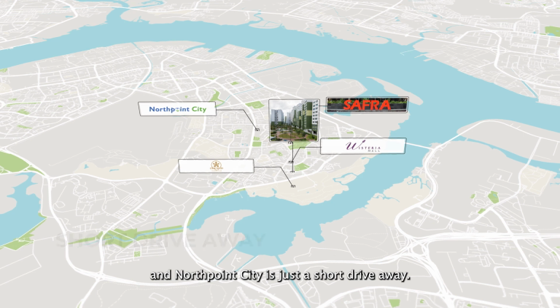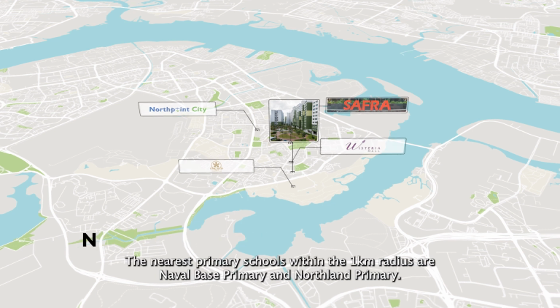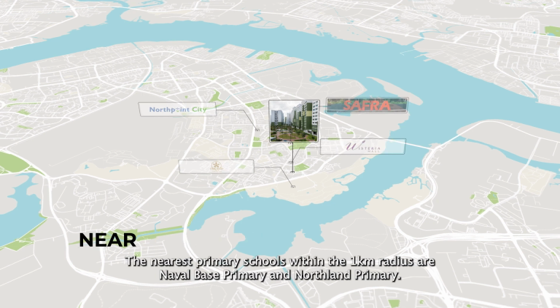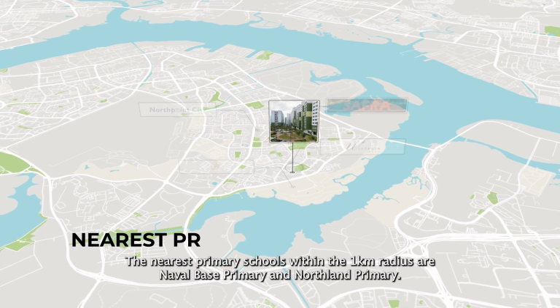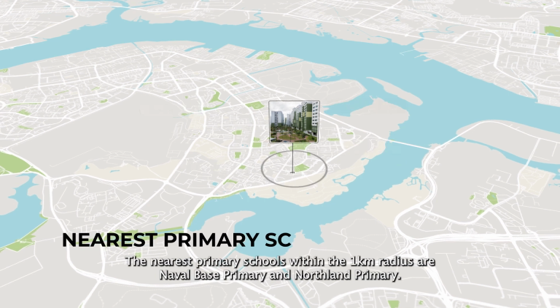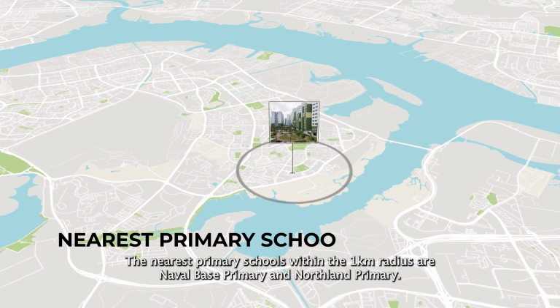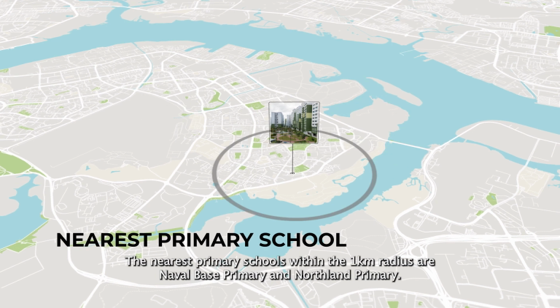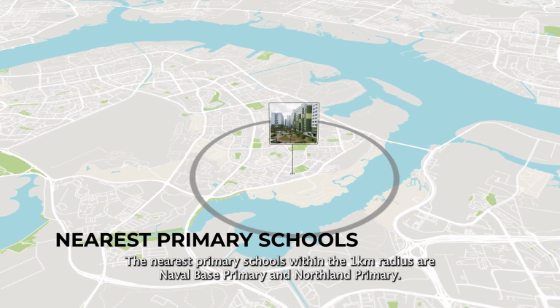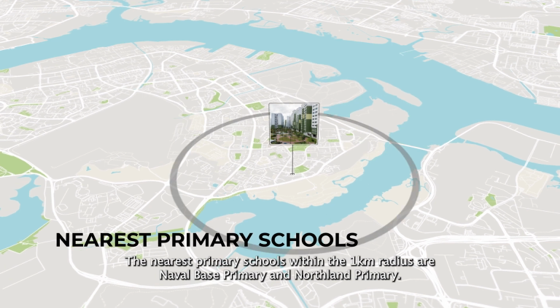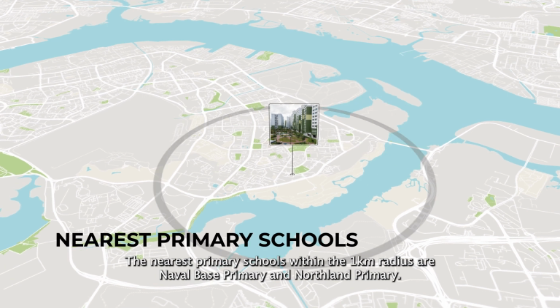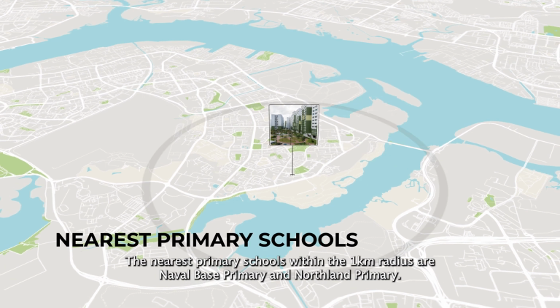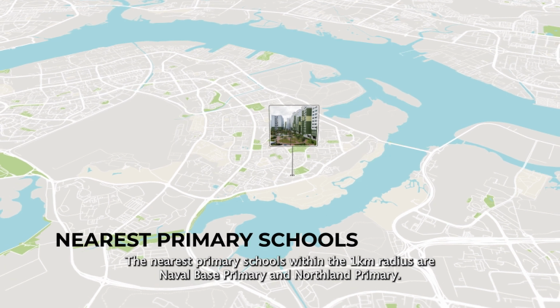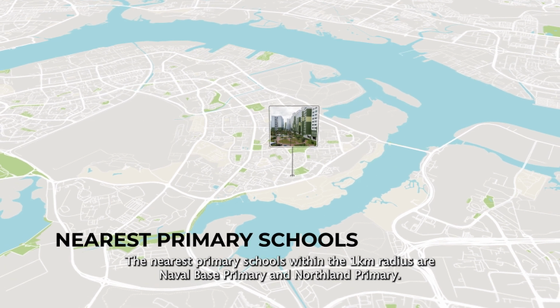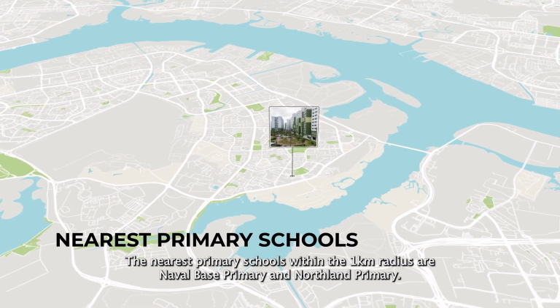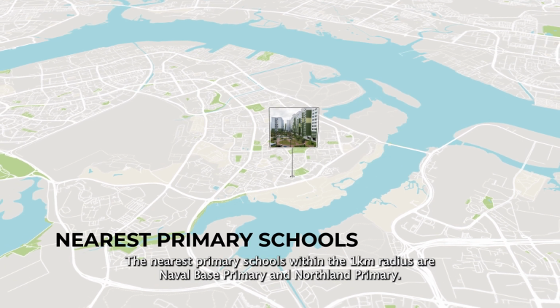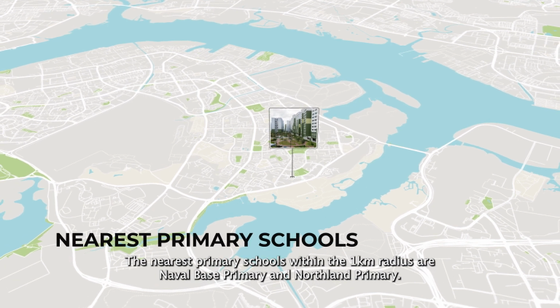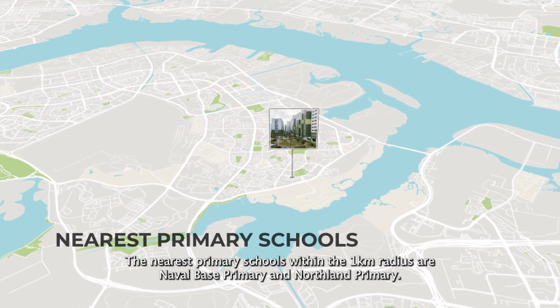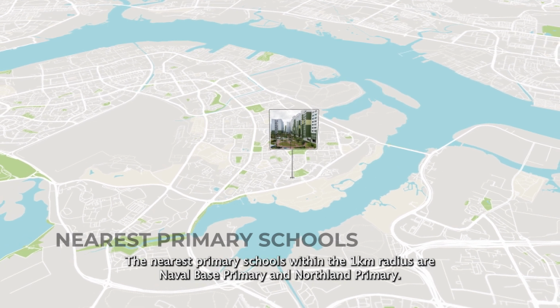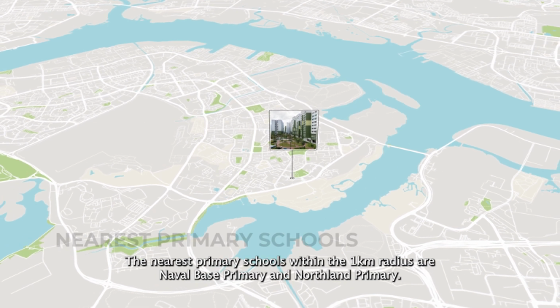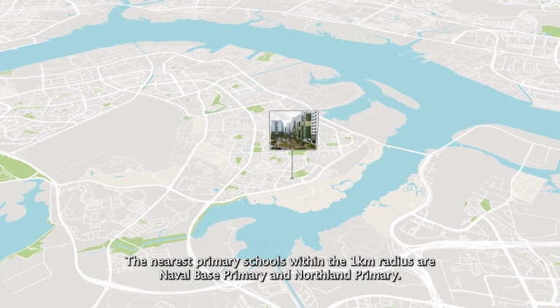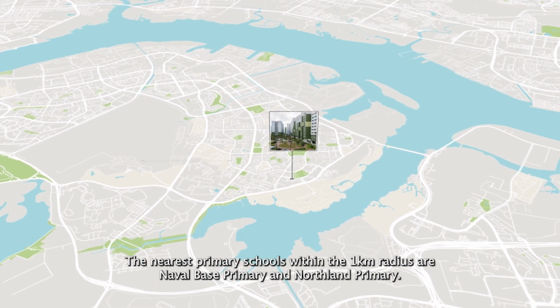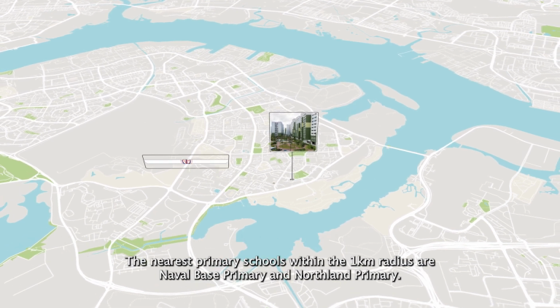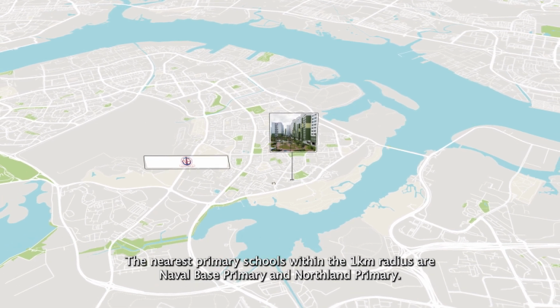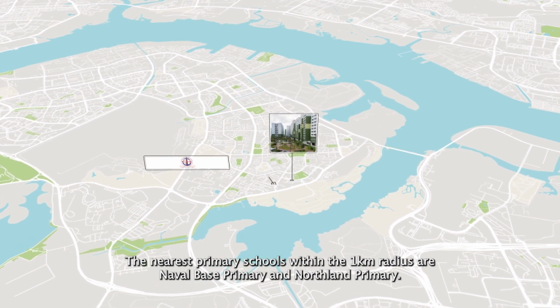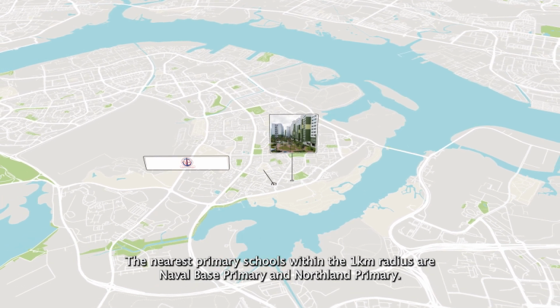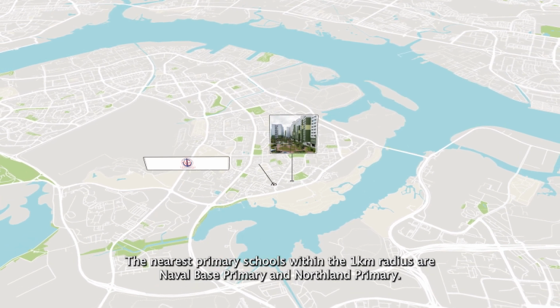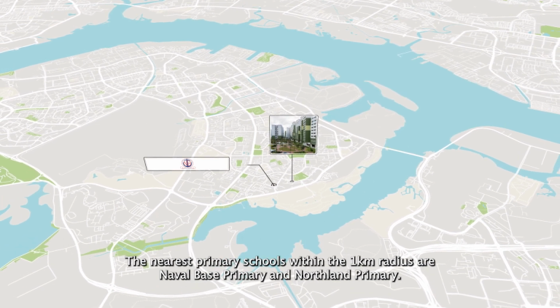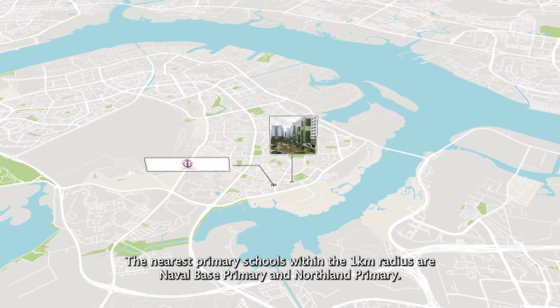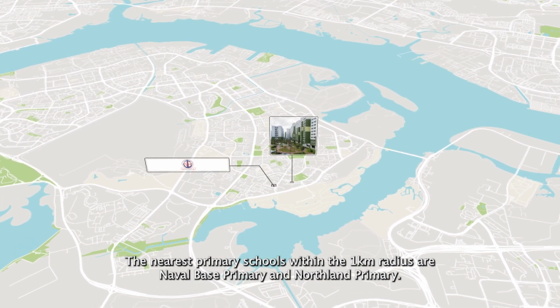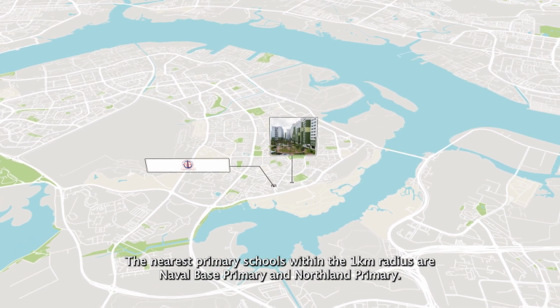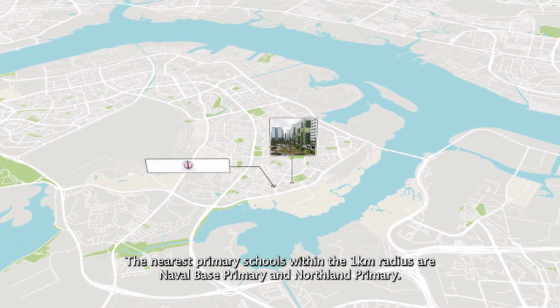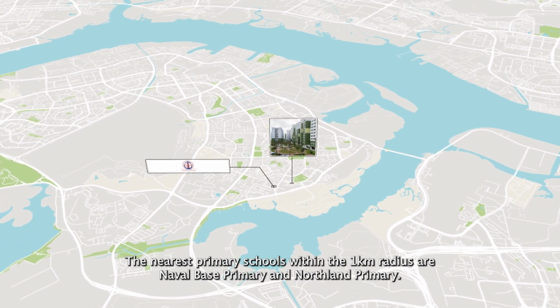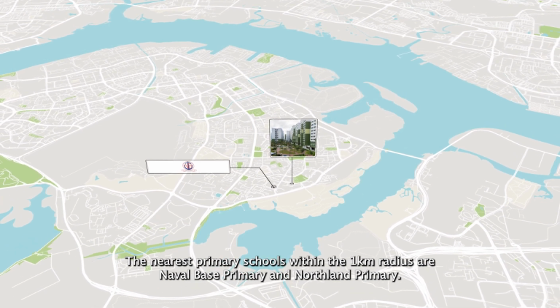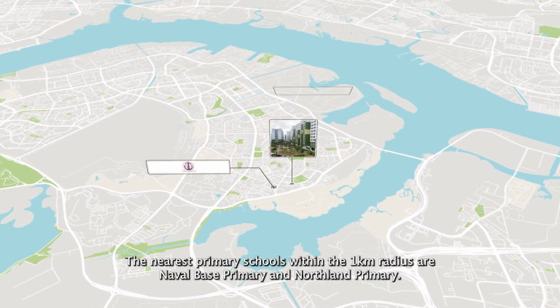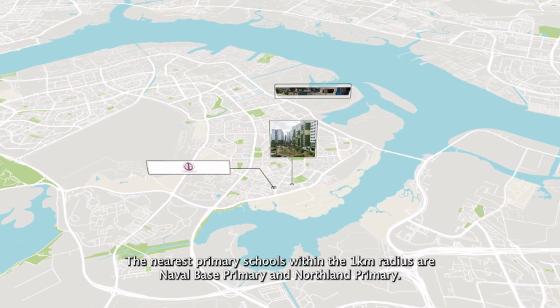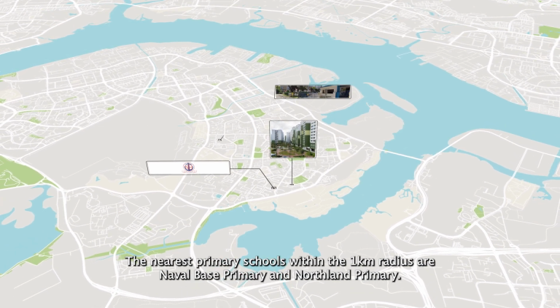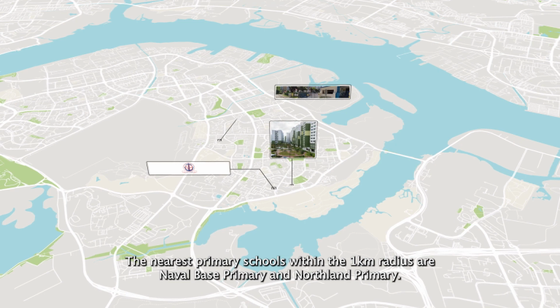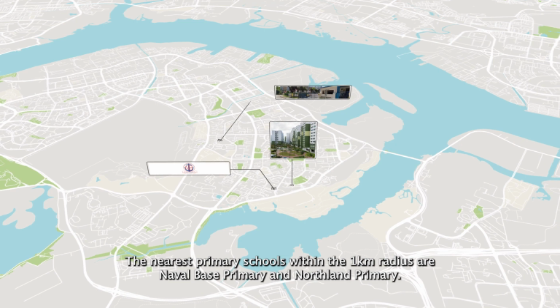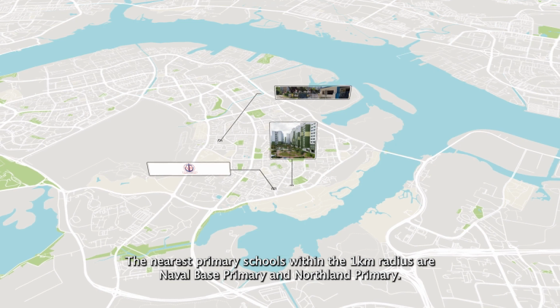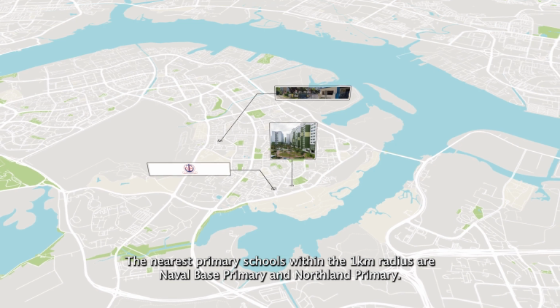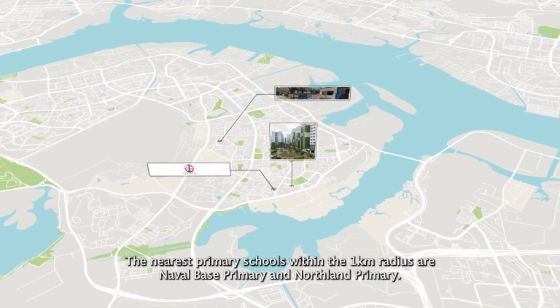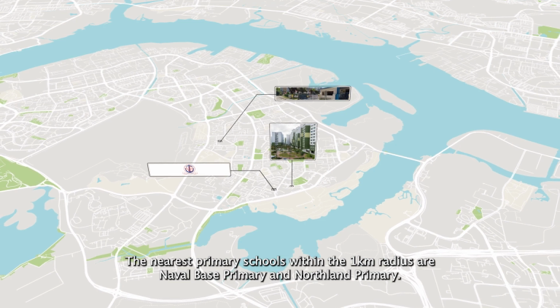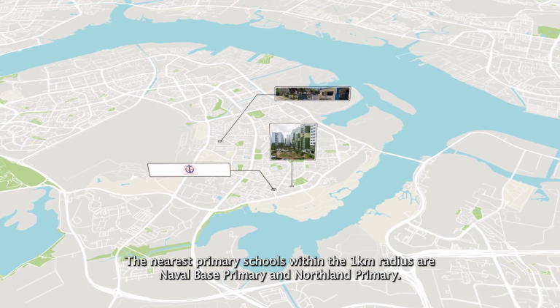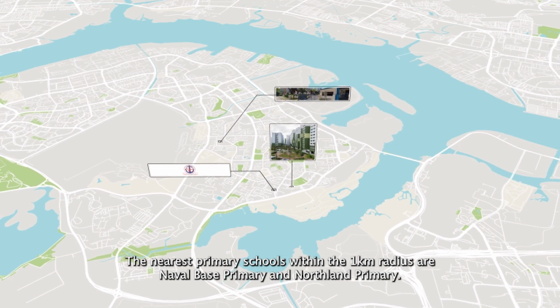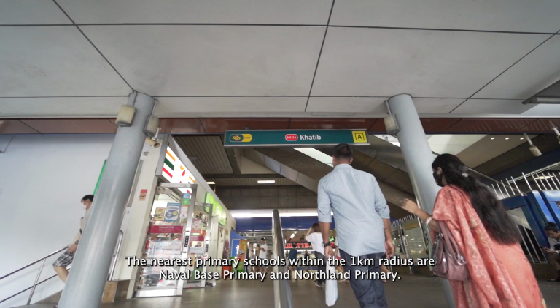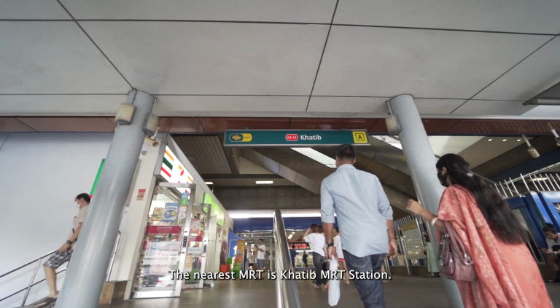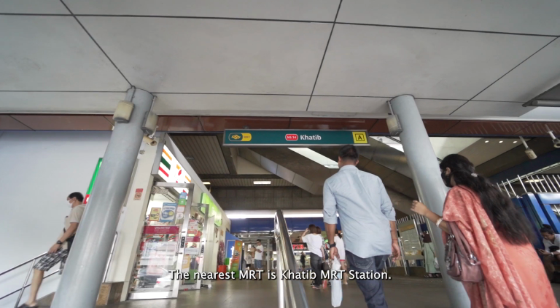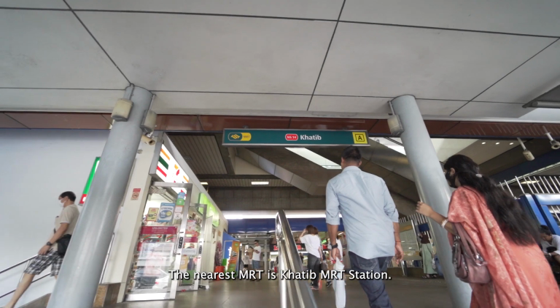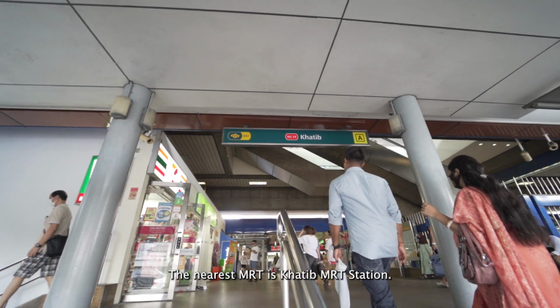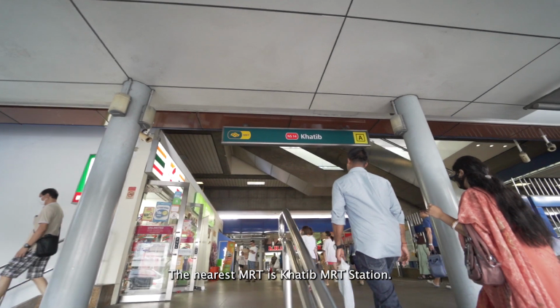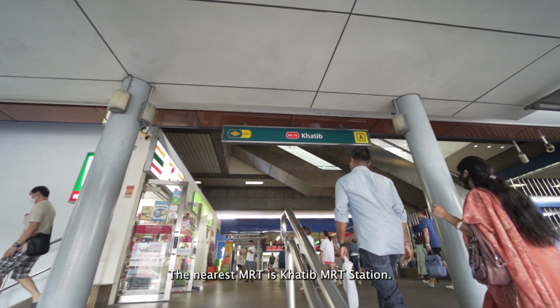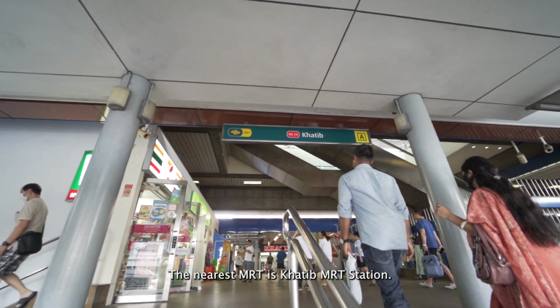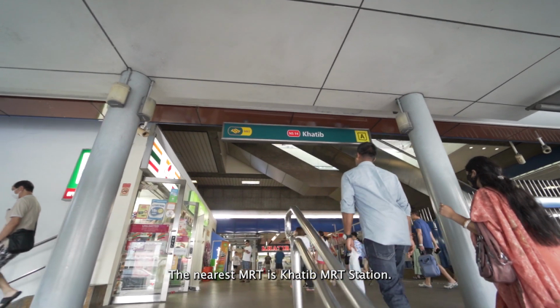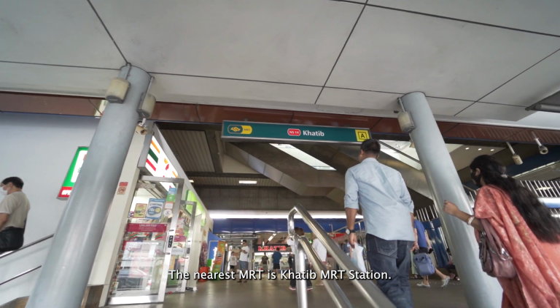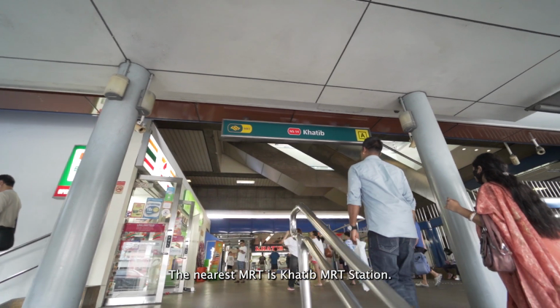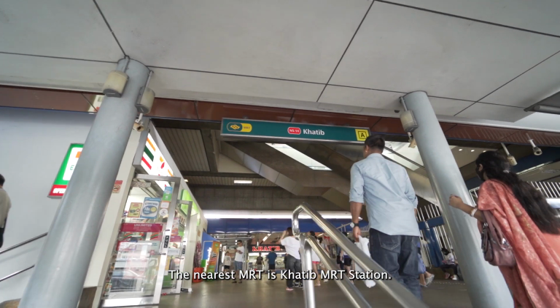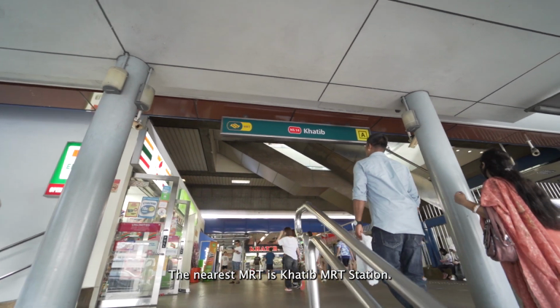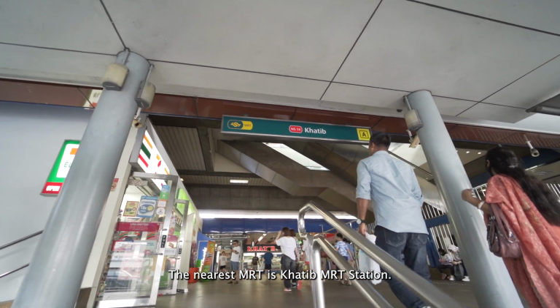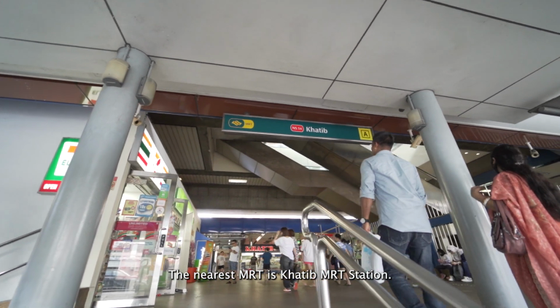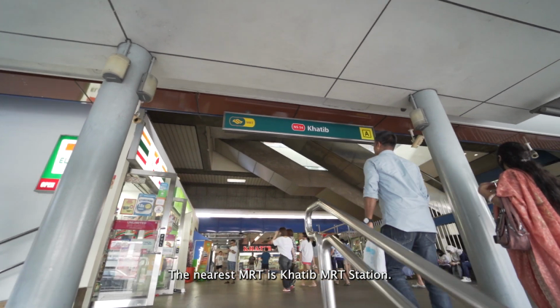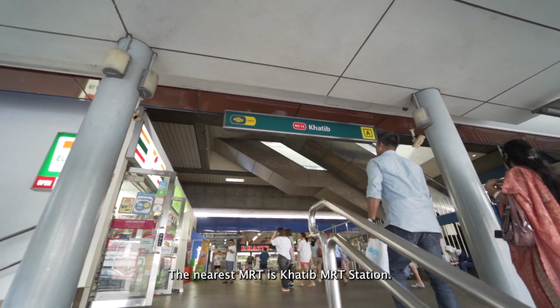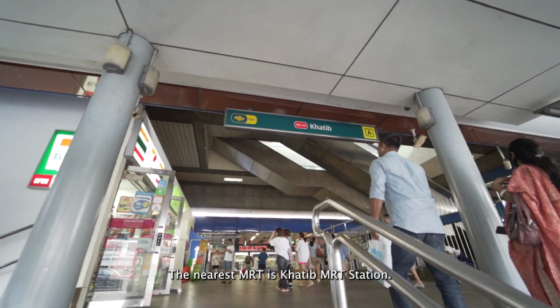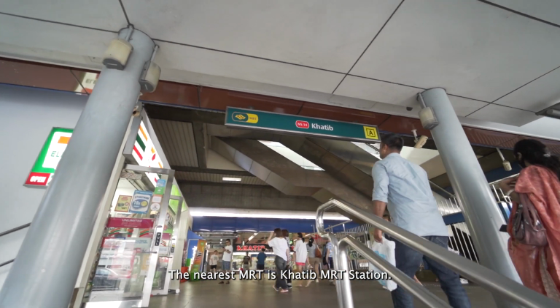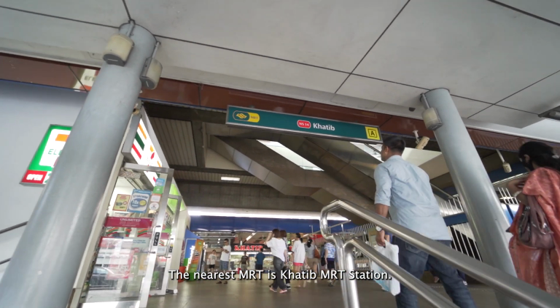The nearest primary schools within a 1km radius are Naval Base Primary and Northland Primary. The nearest MRT is Khatib MRT Station.